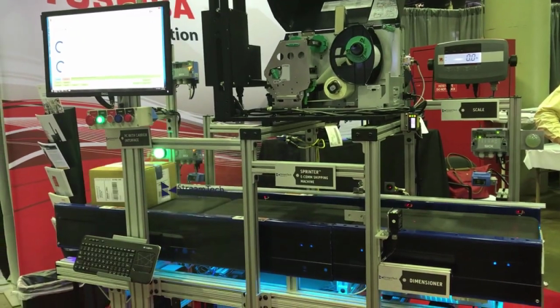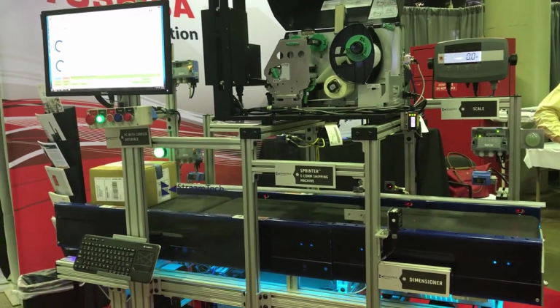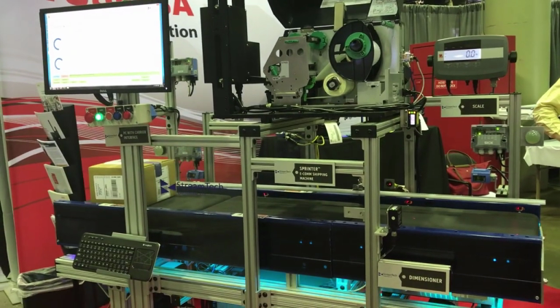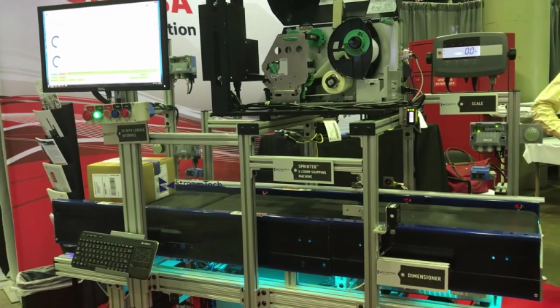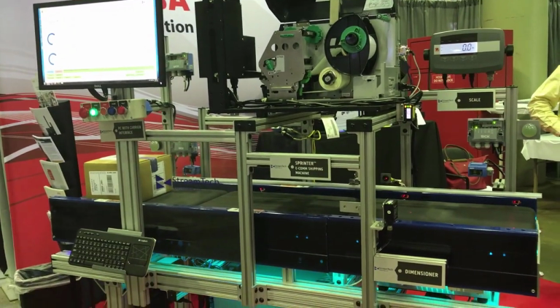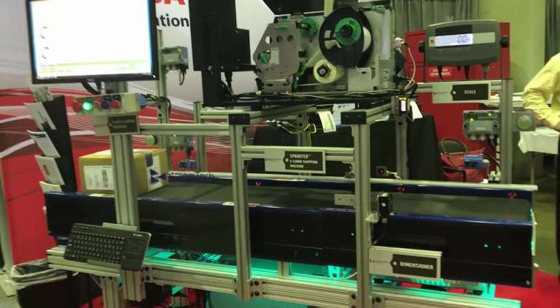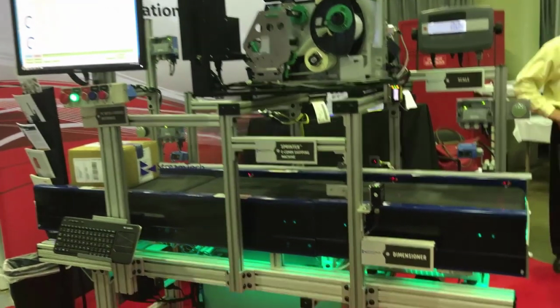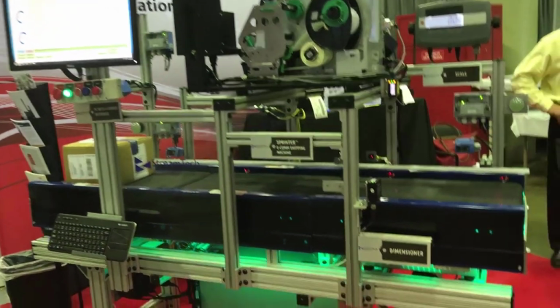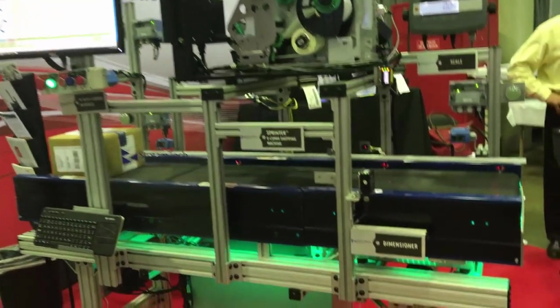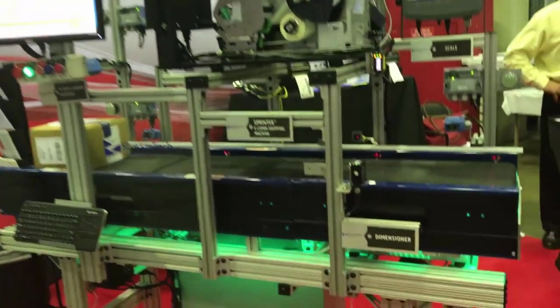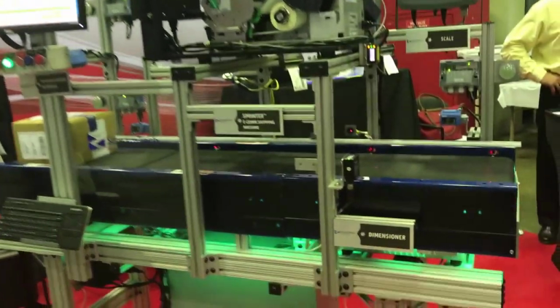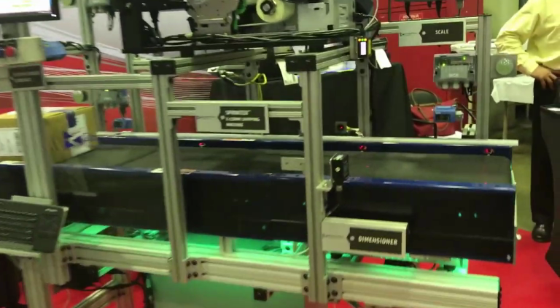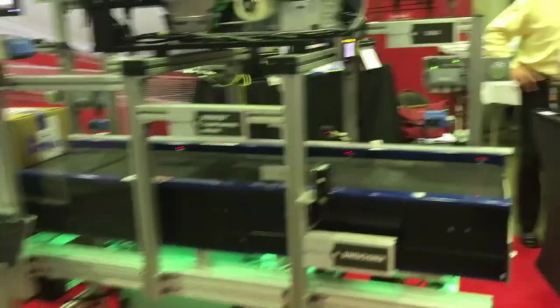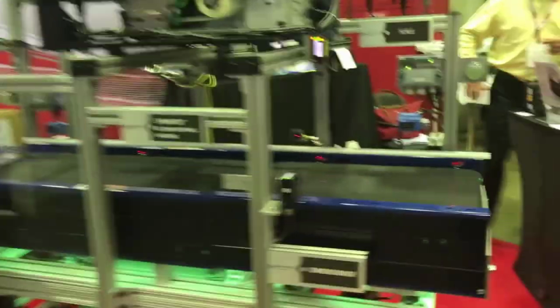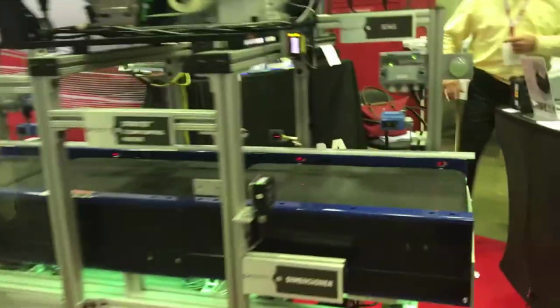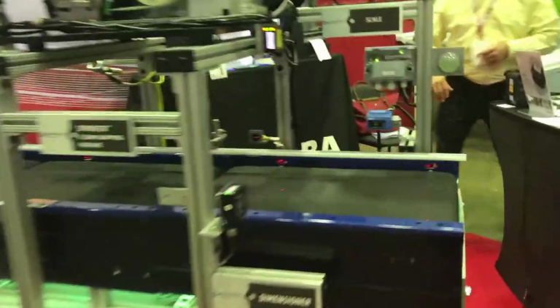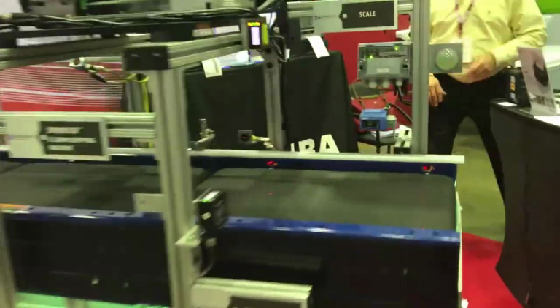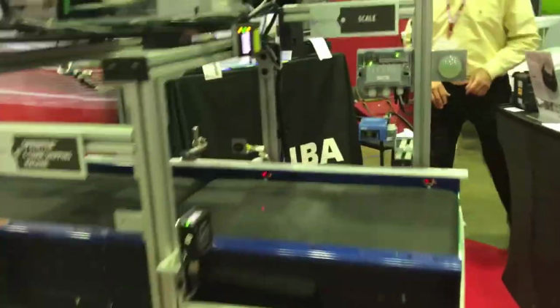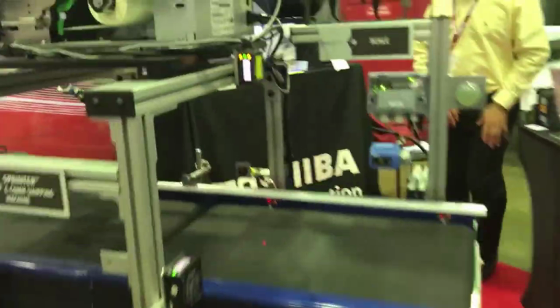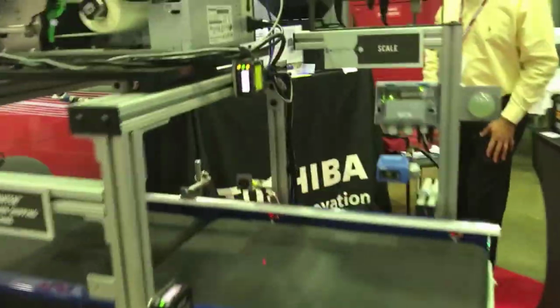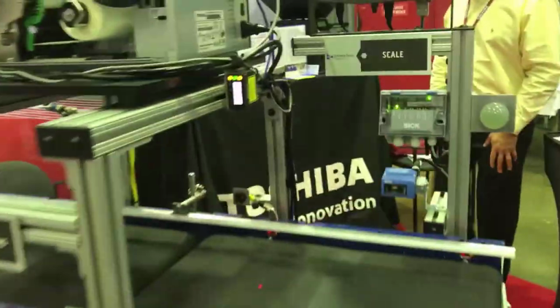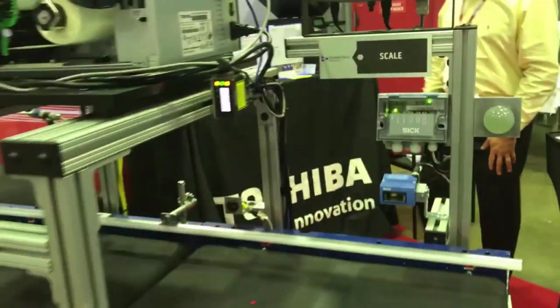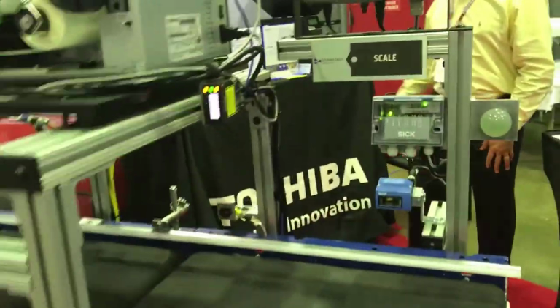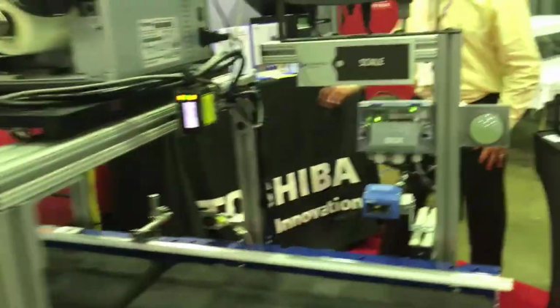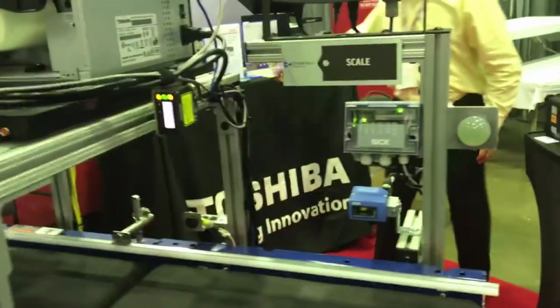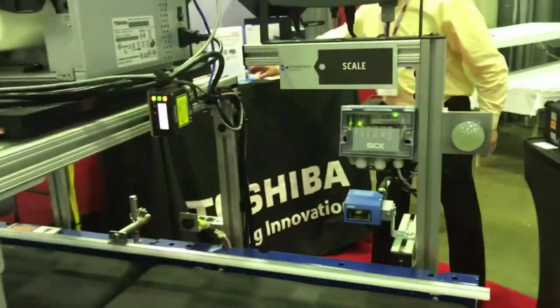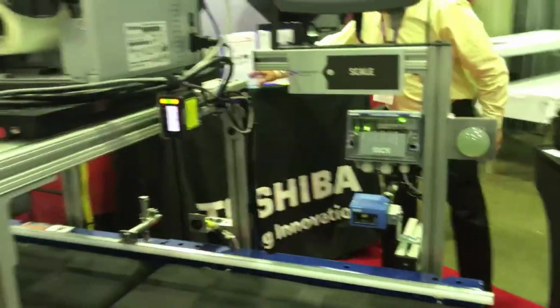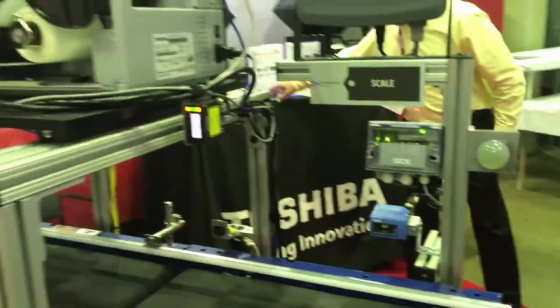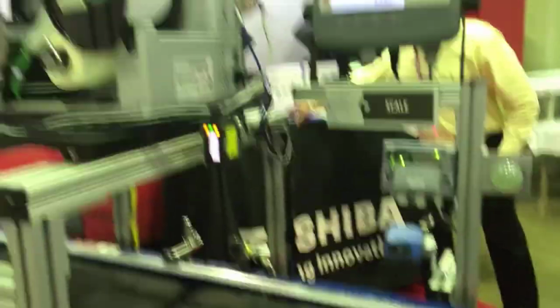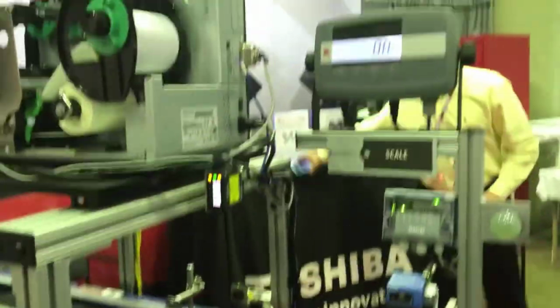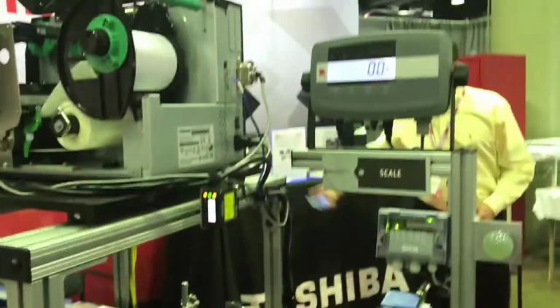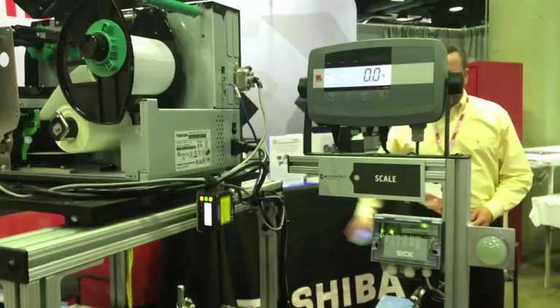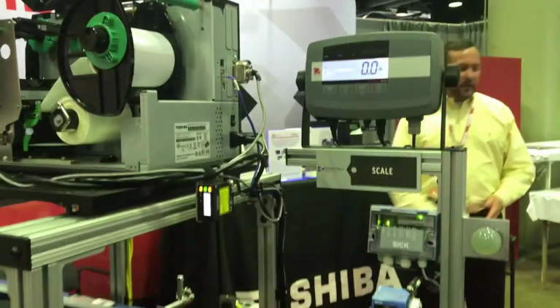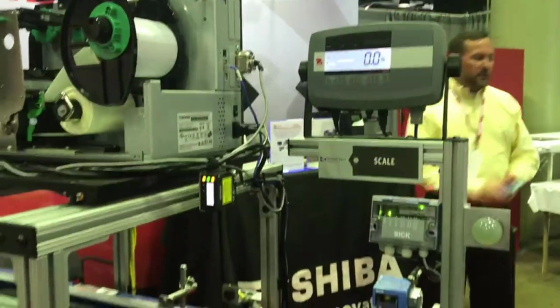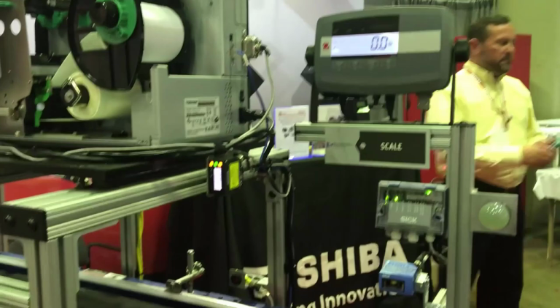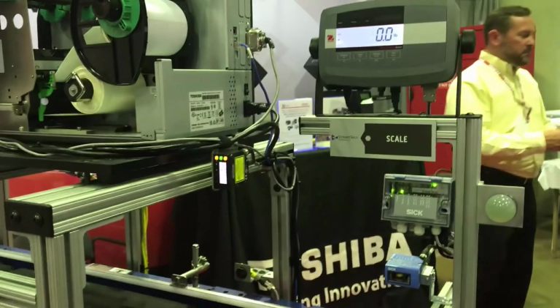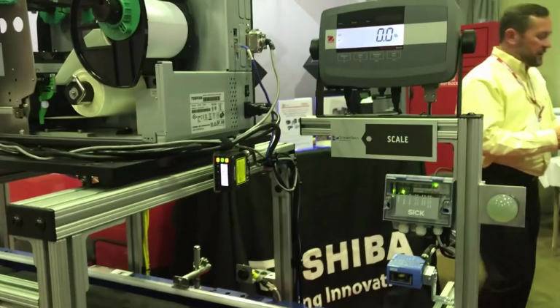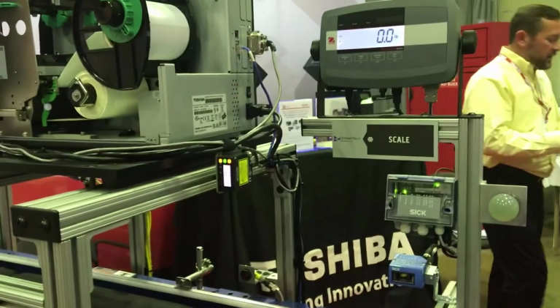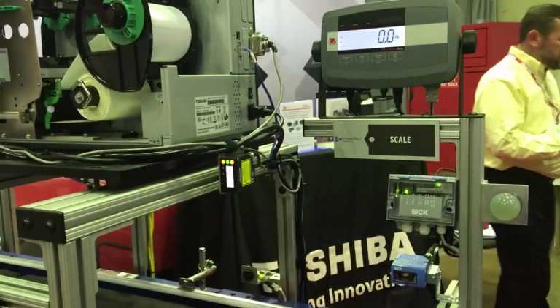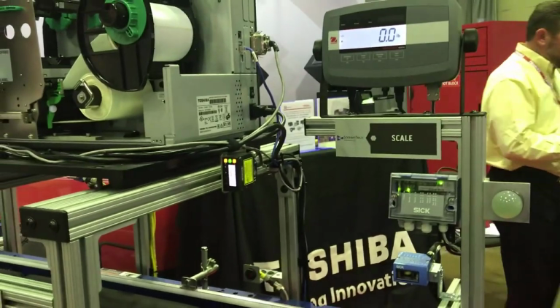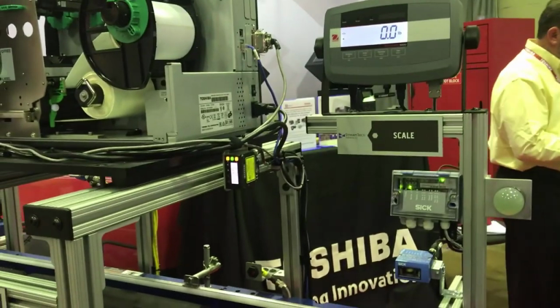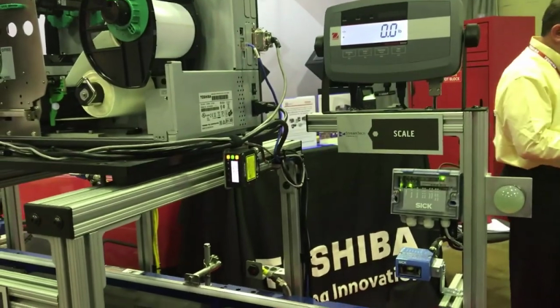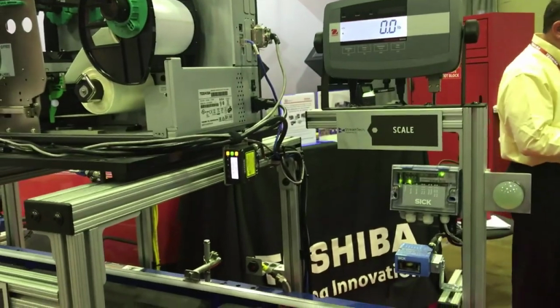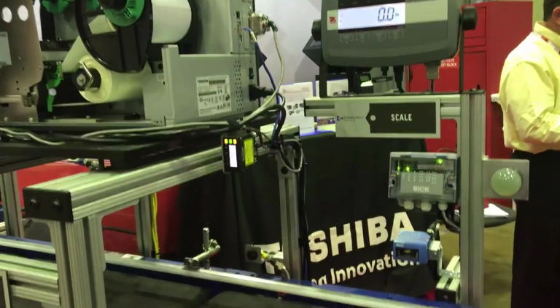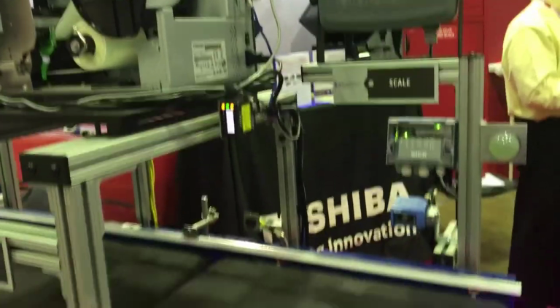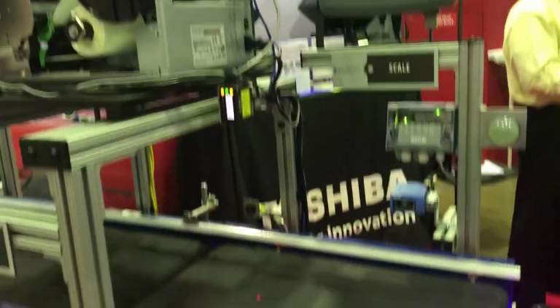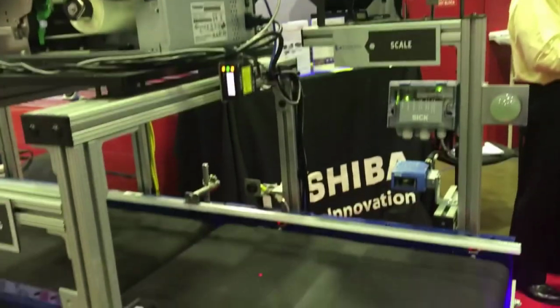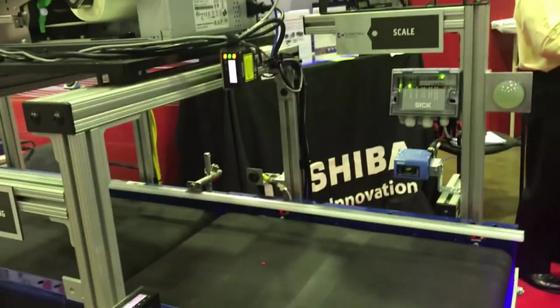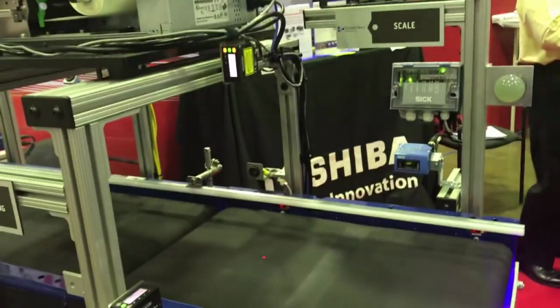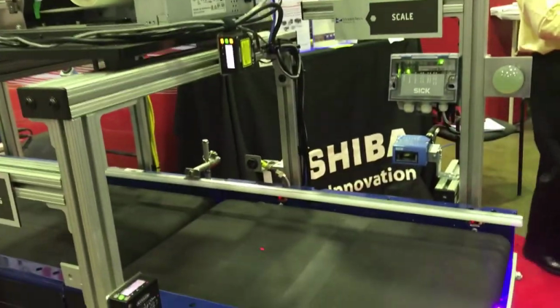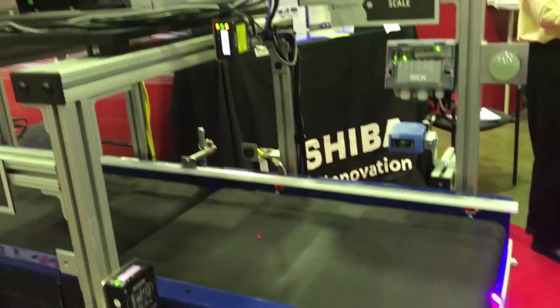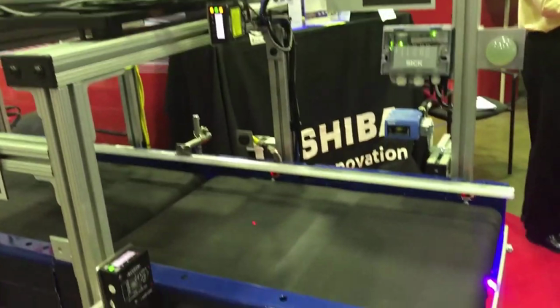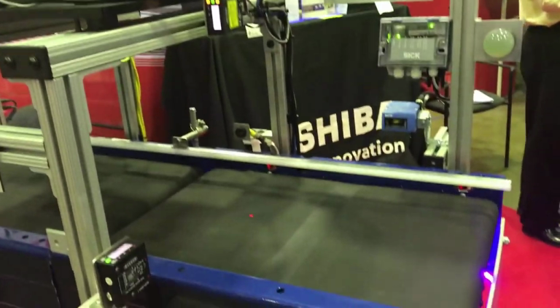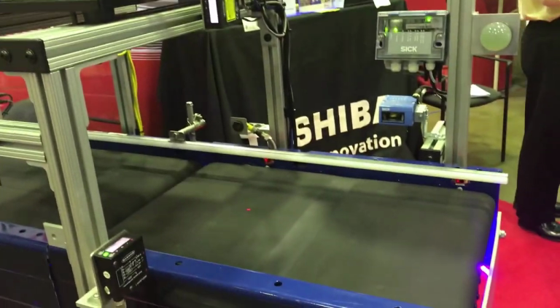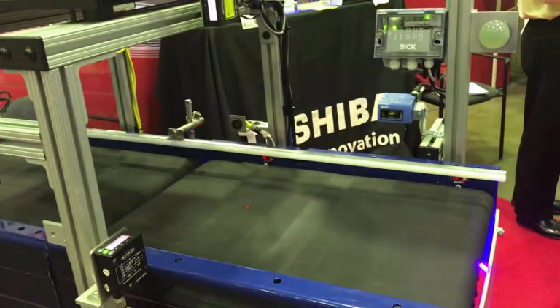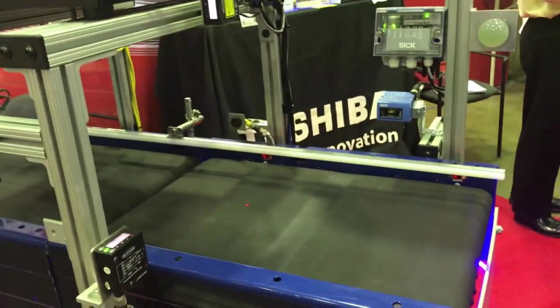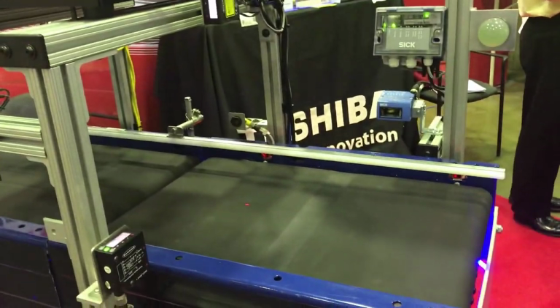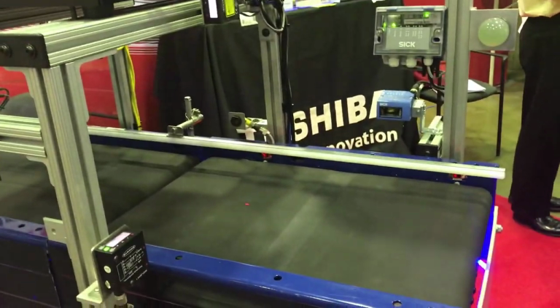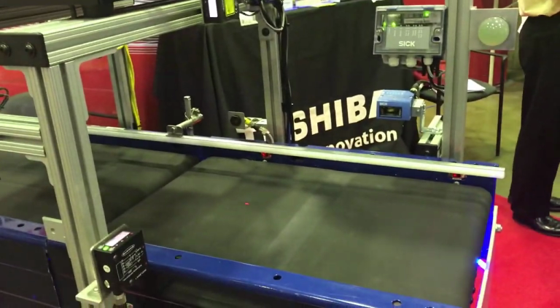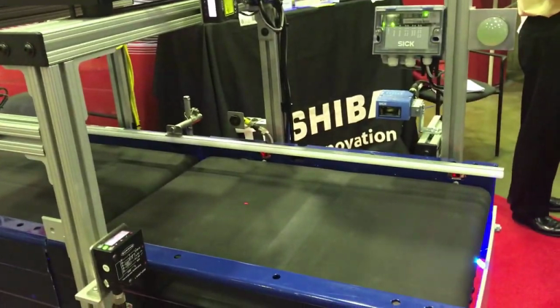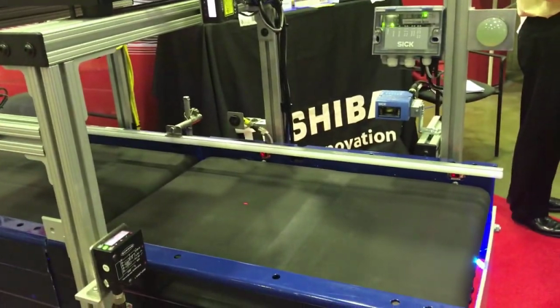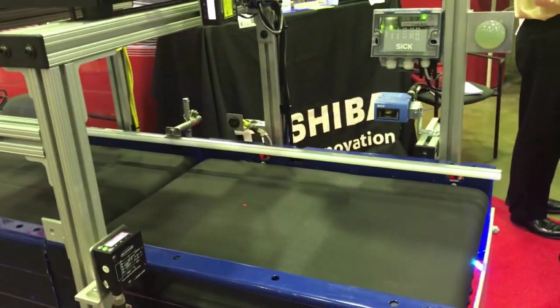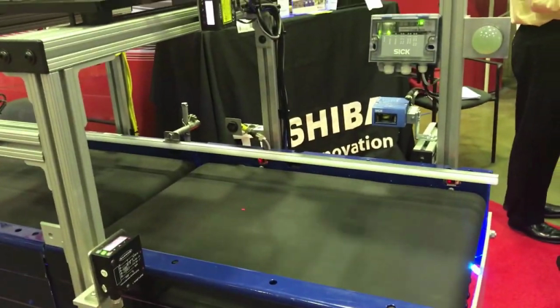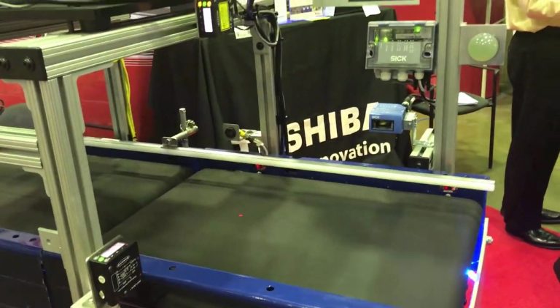Our dashboard gives us a snapshot of all the data that was collected through that process and helps streamline the shipping process.